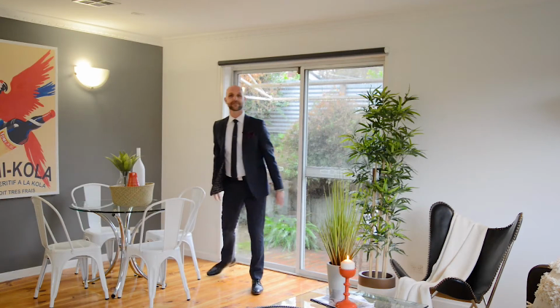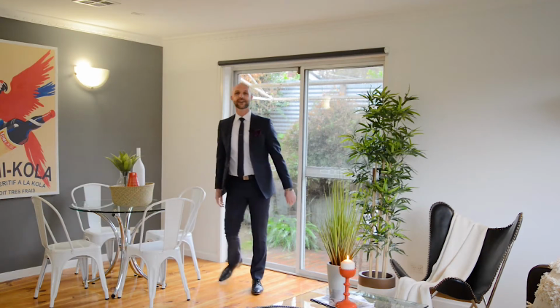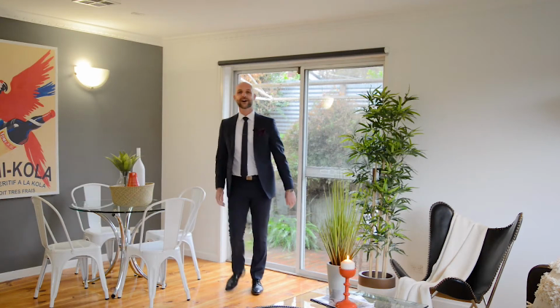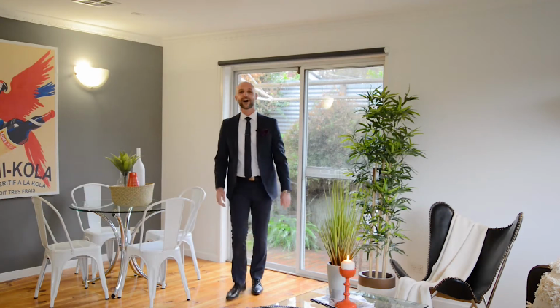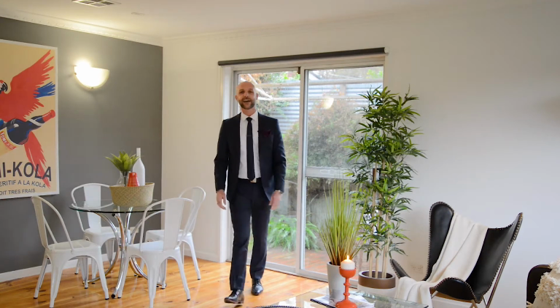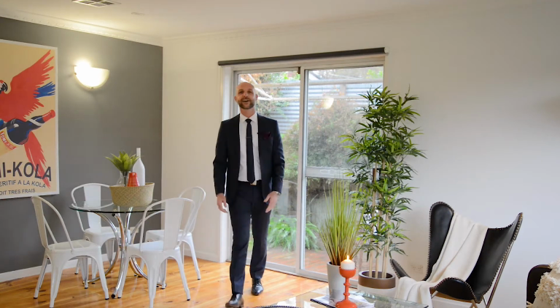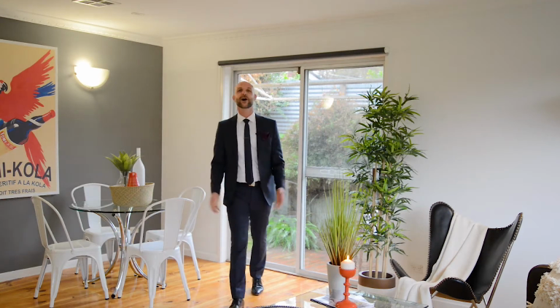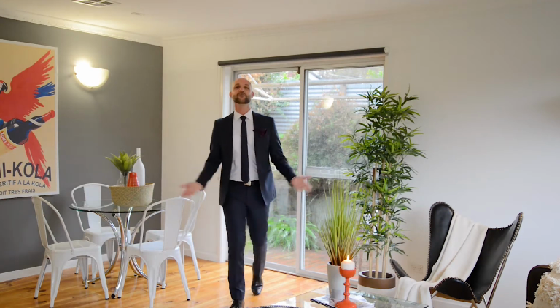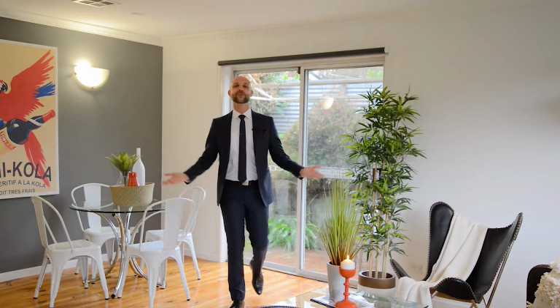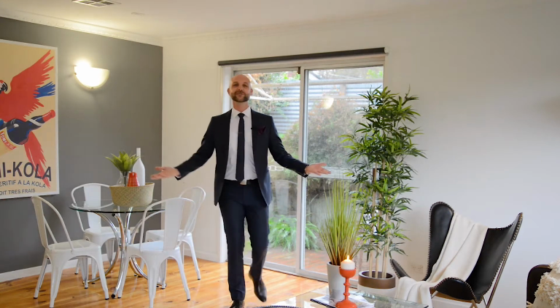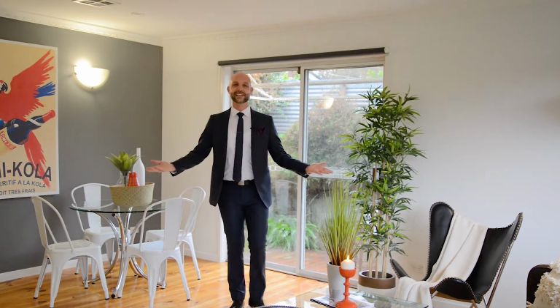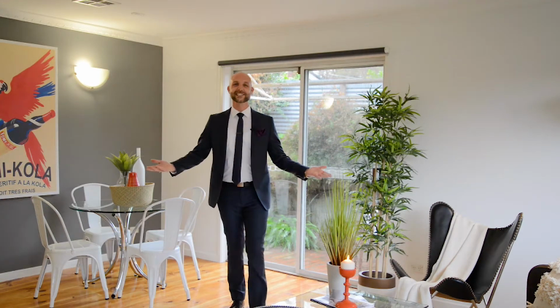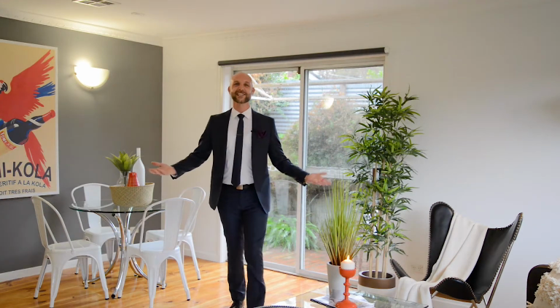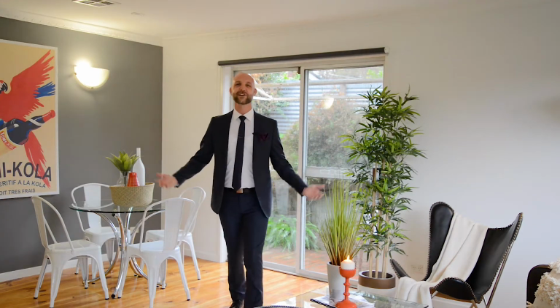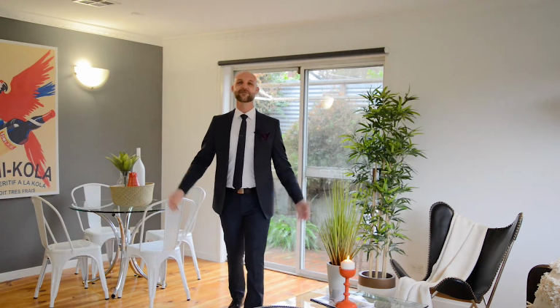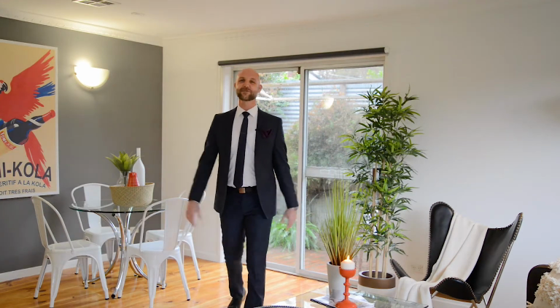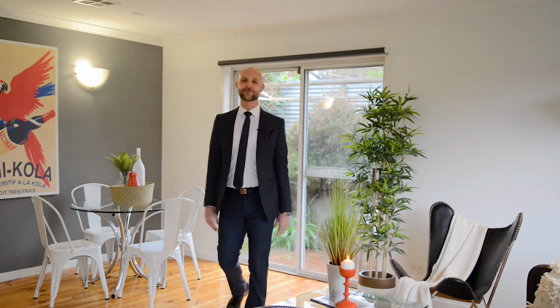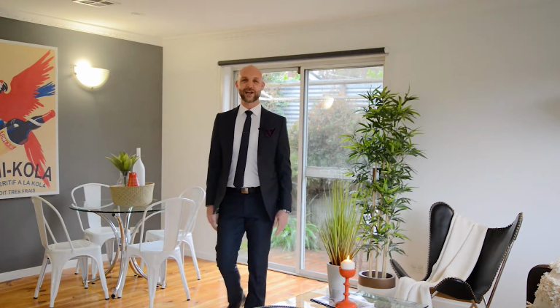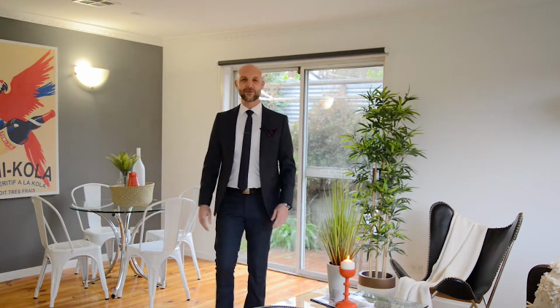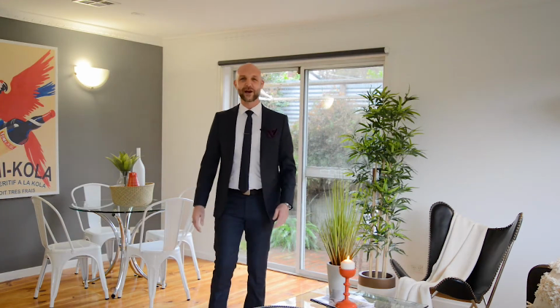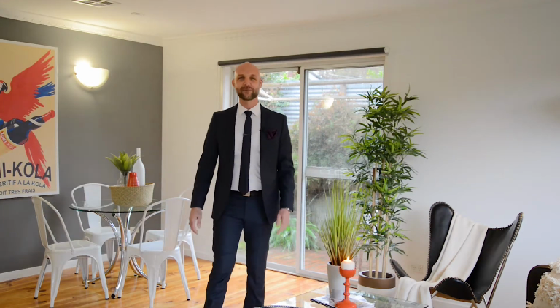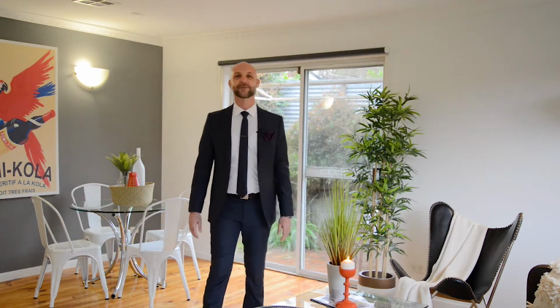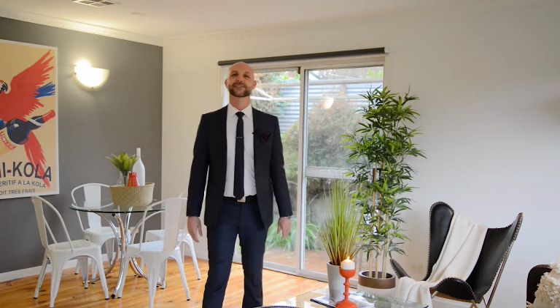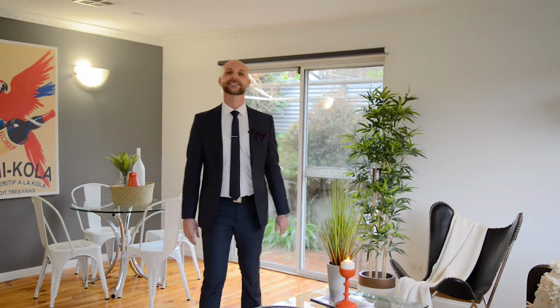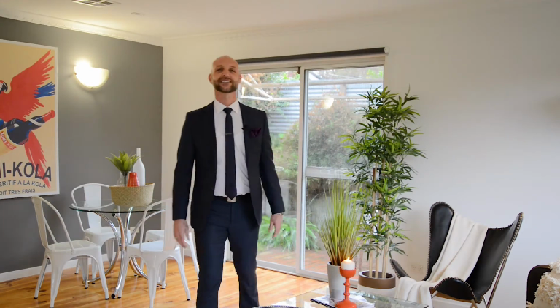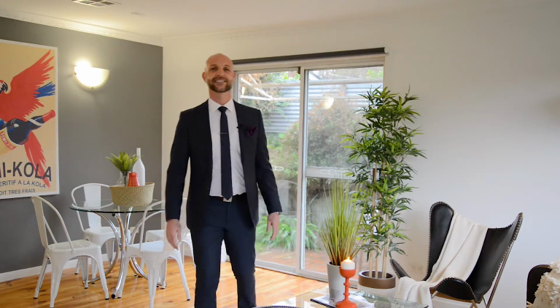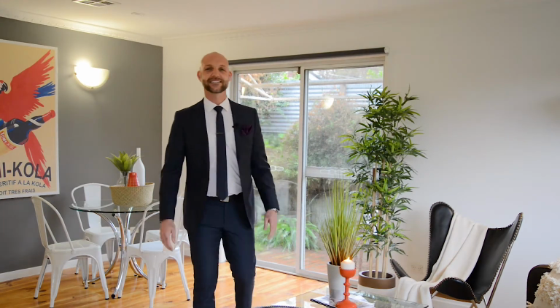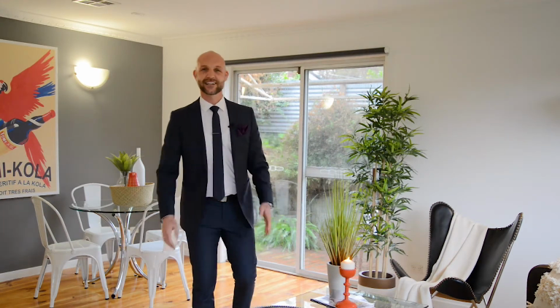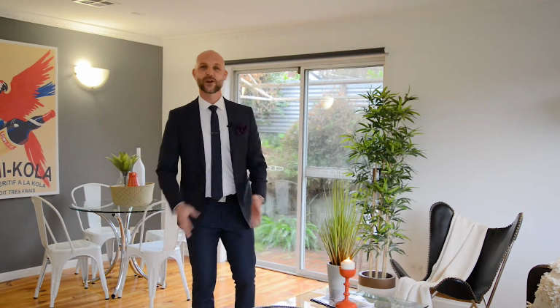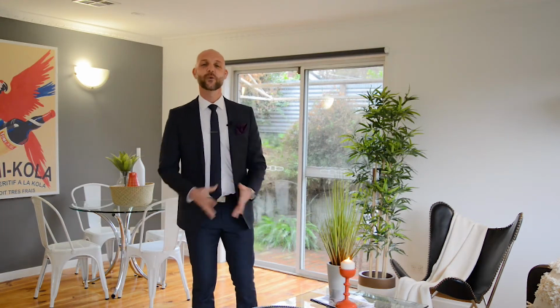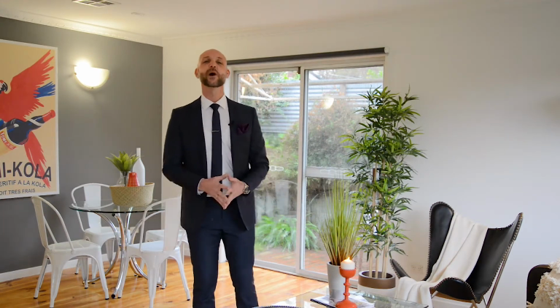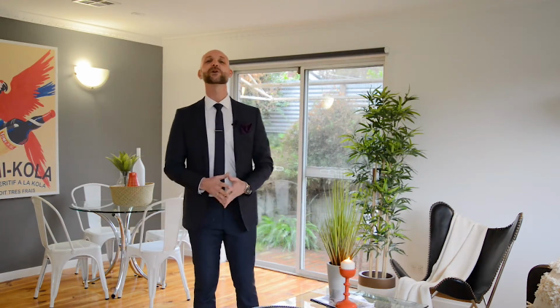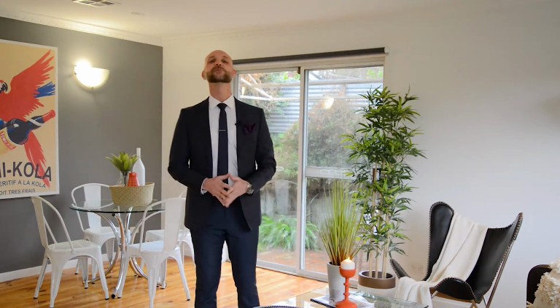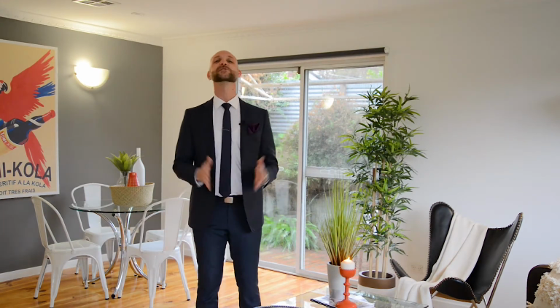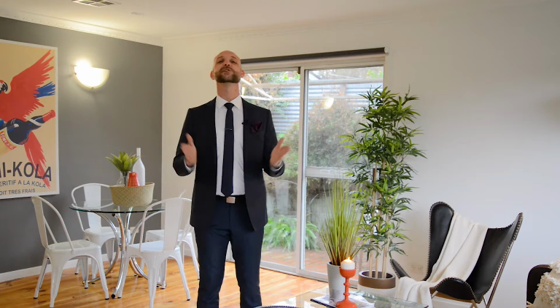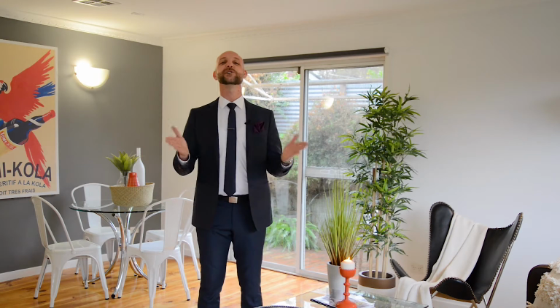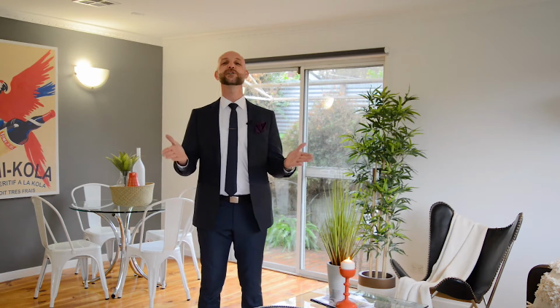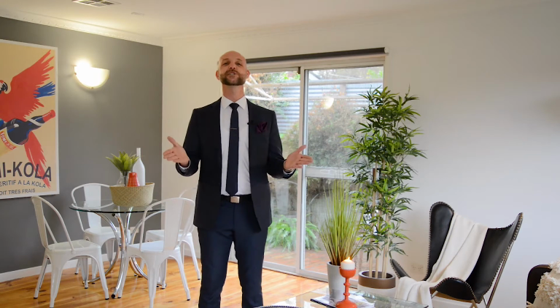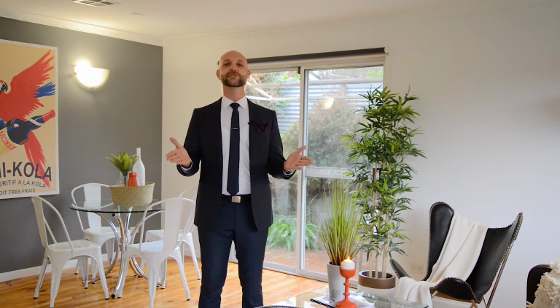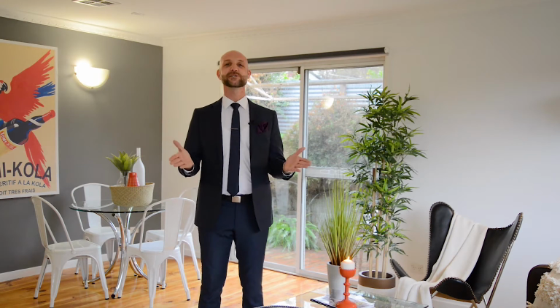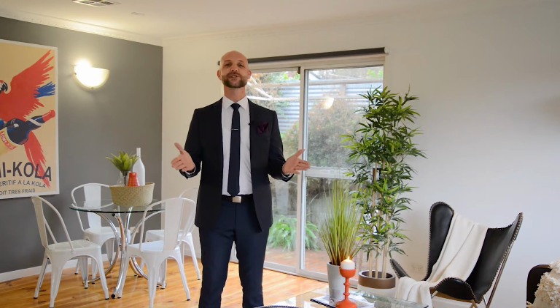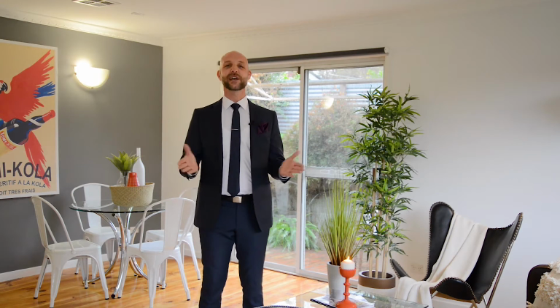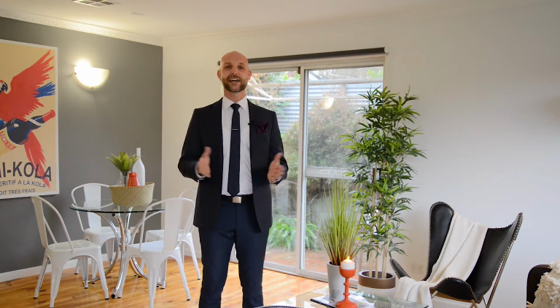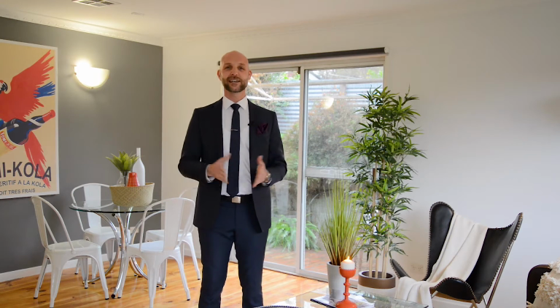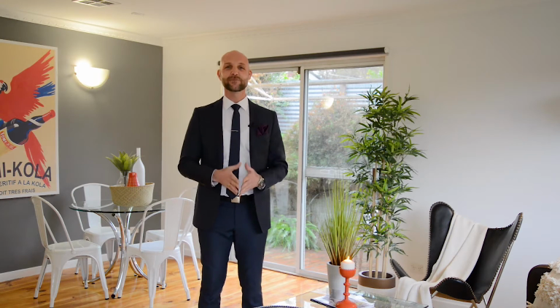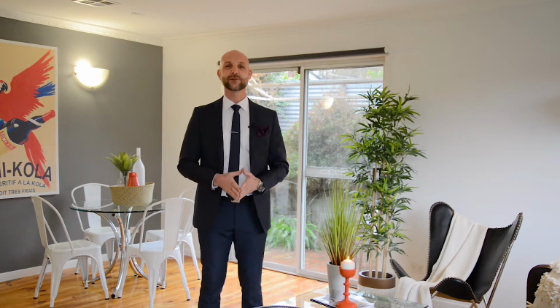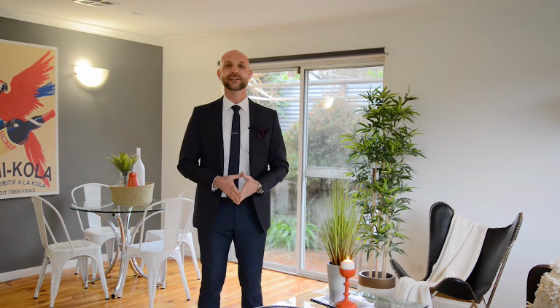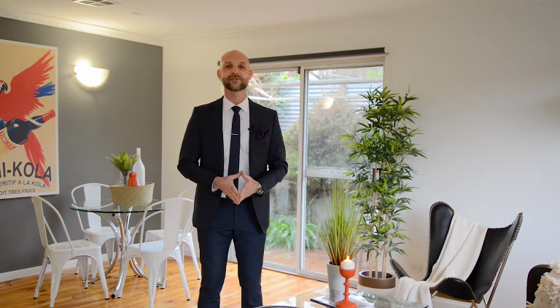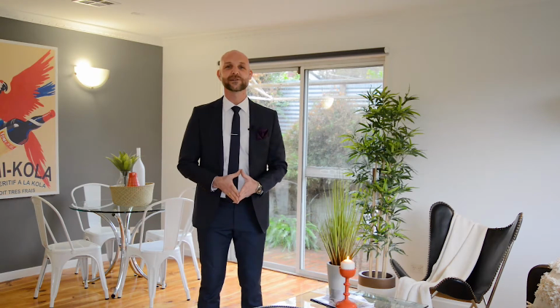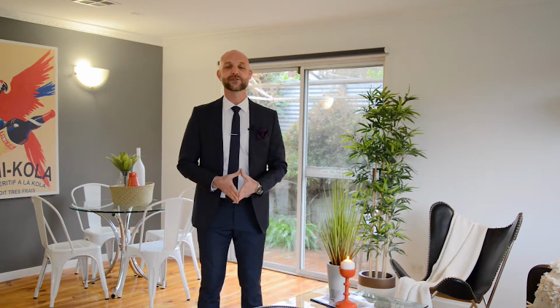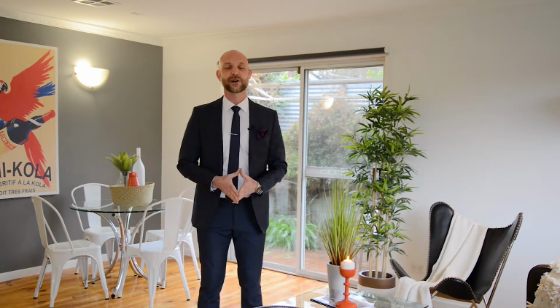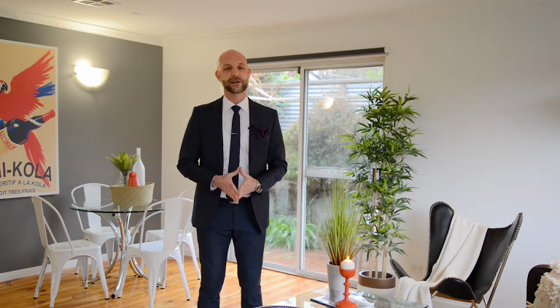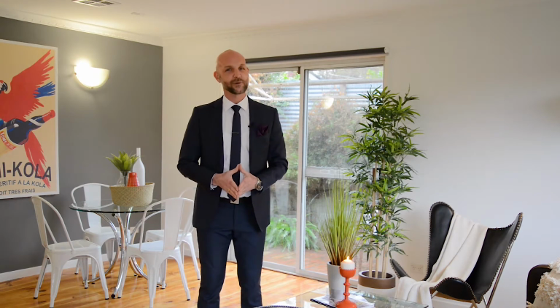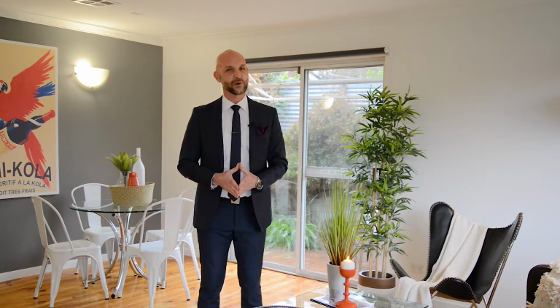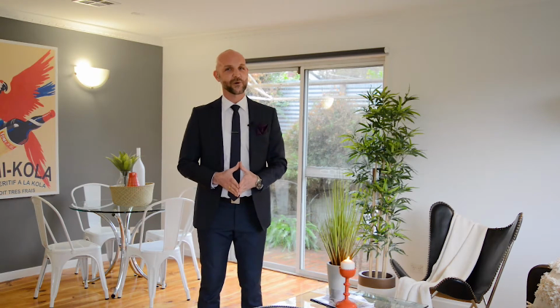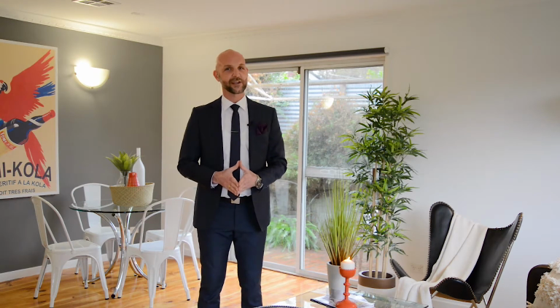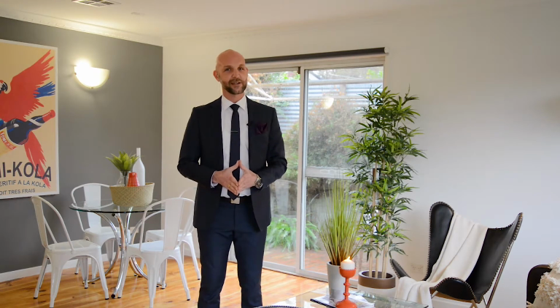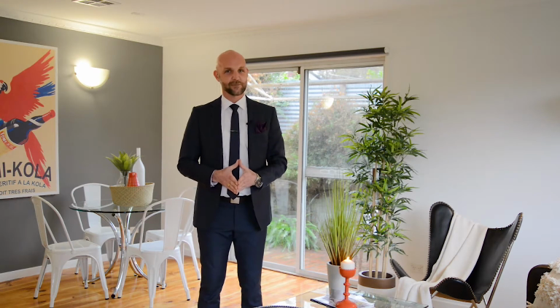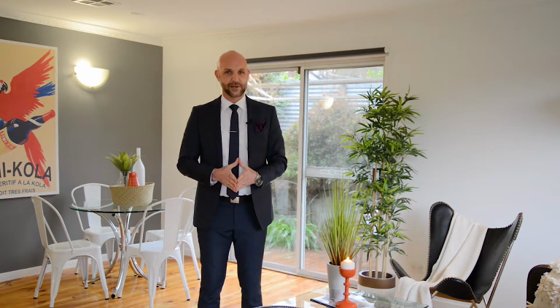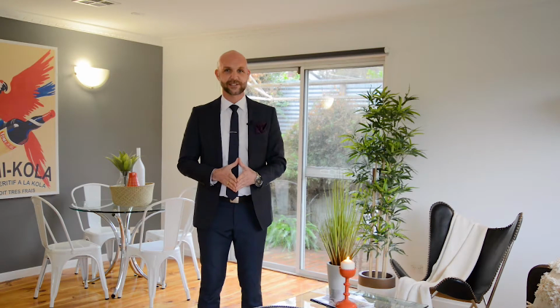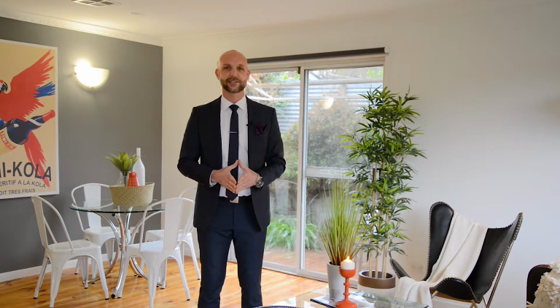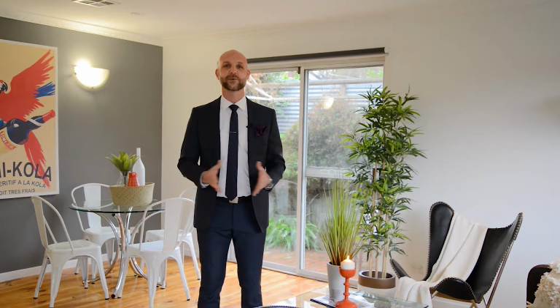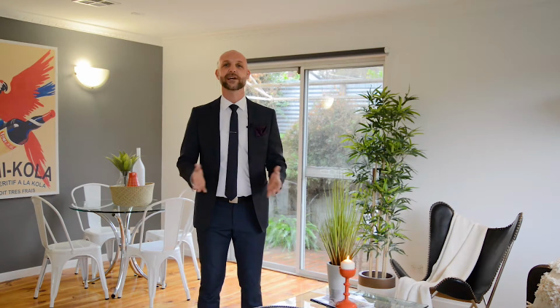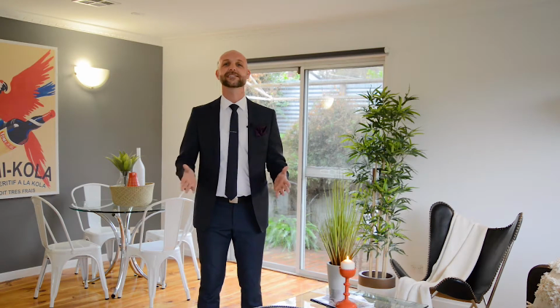Hi, I'm Rob D'Agostino from Ray White Preston, welcome to Unit 2 at number 11 Graham Court in Preston West.